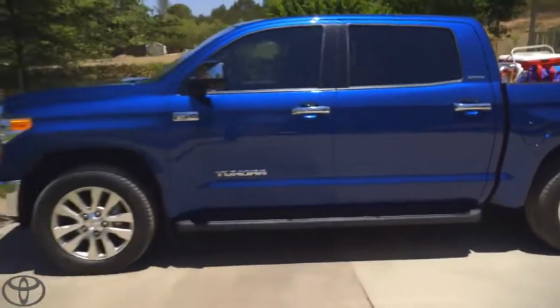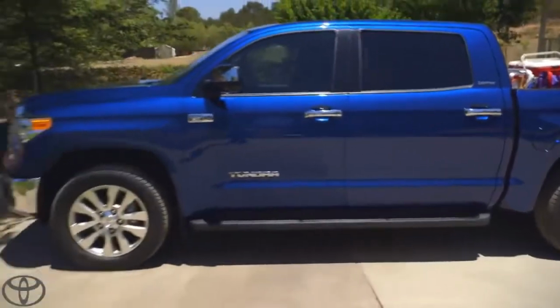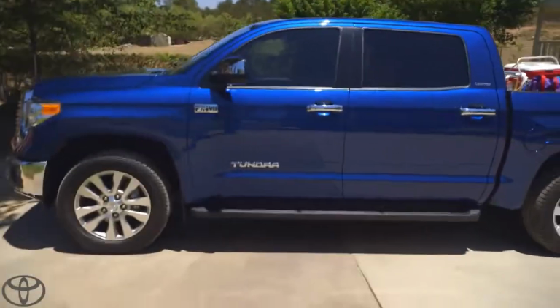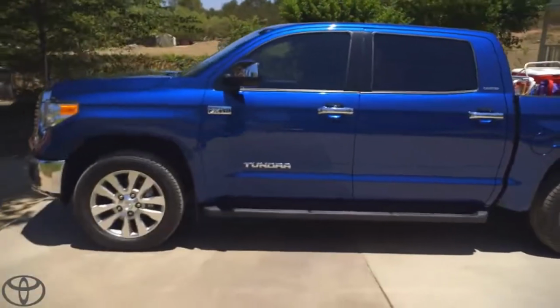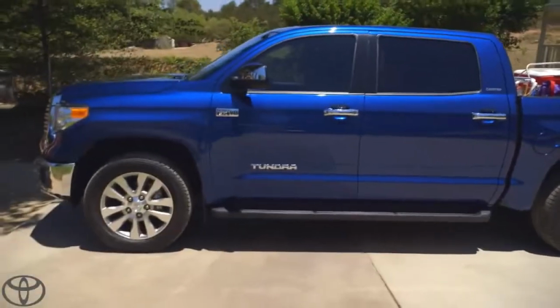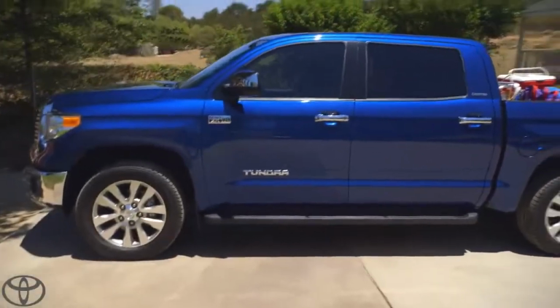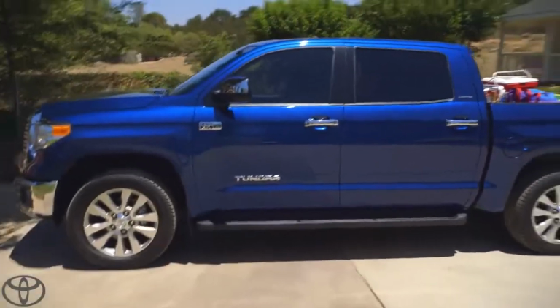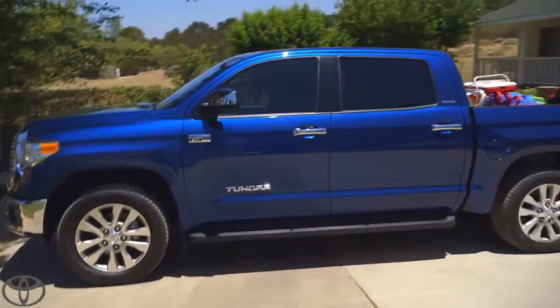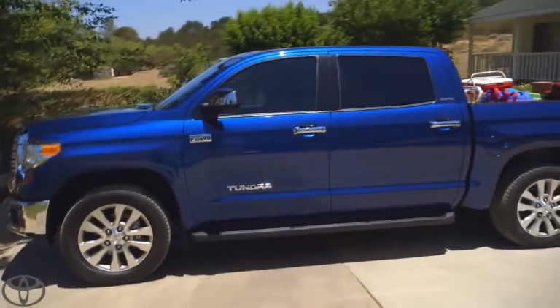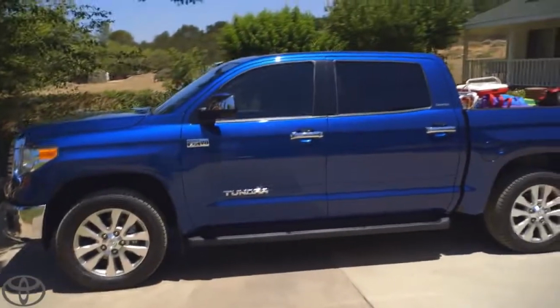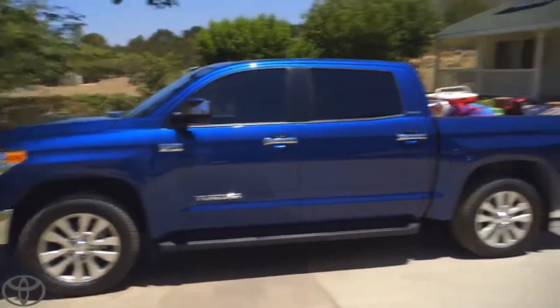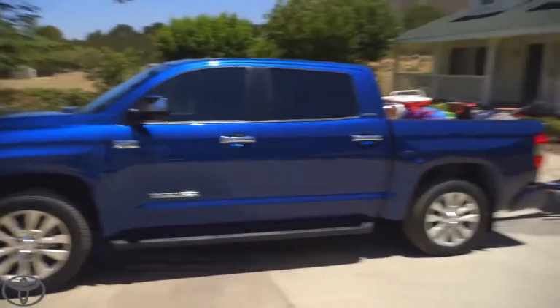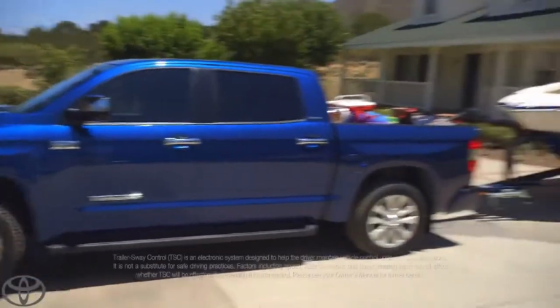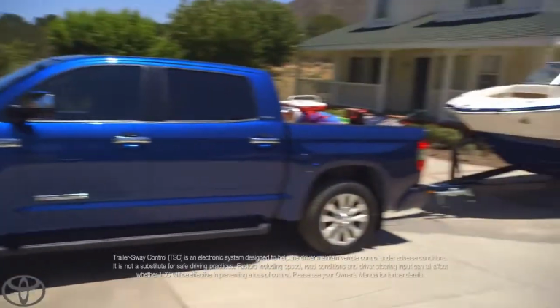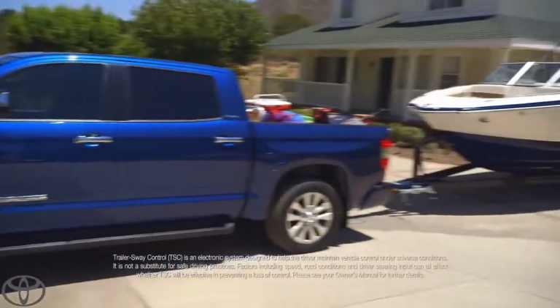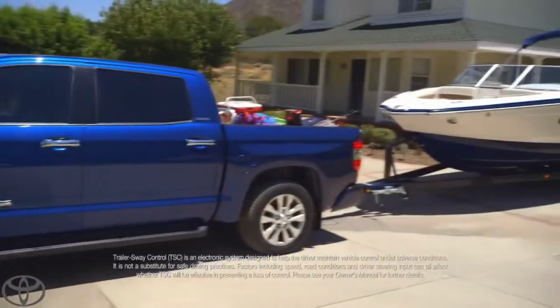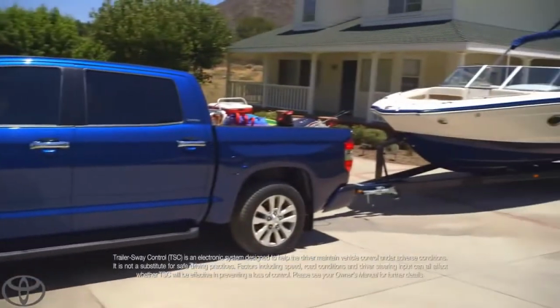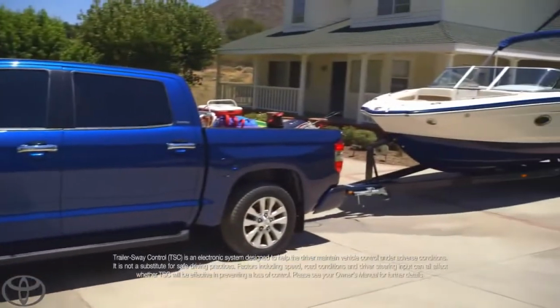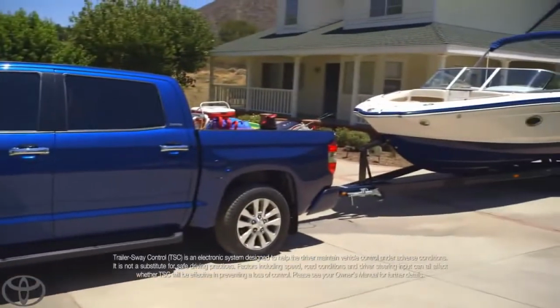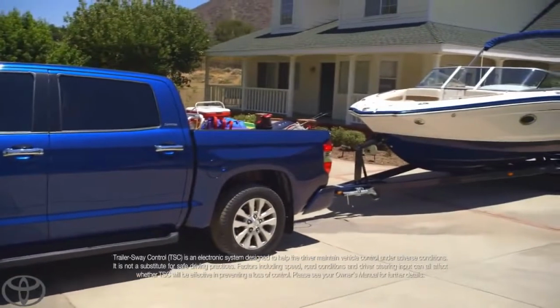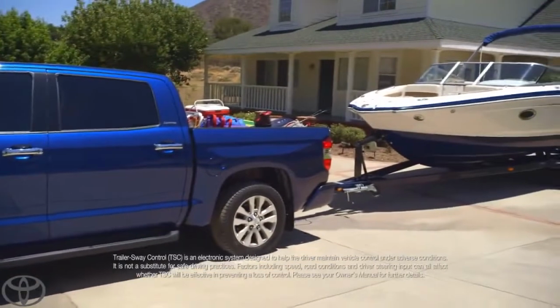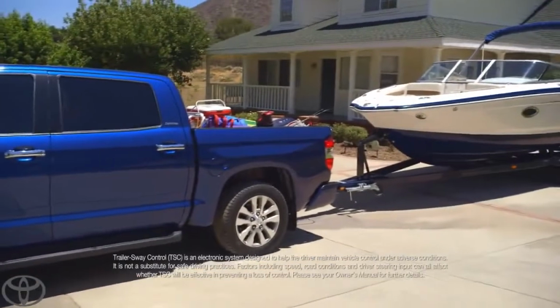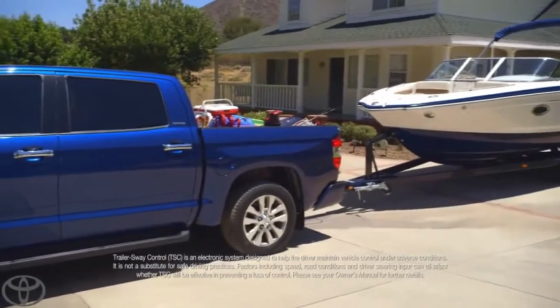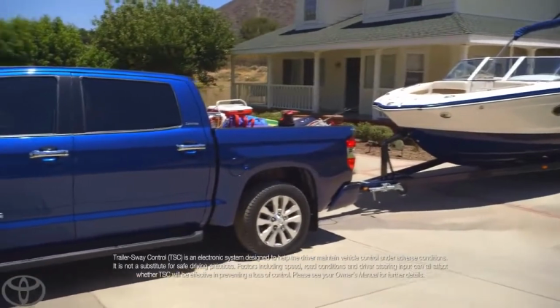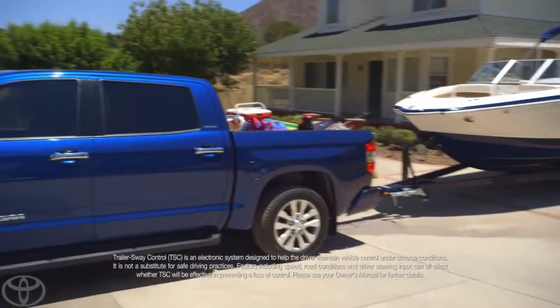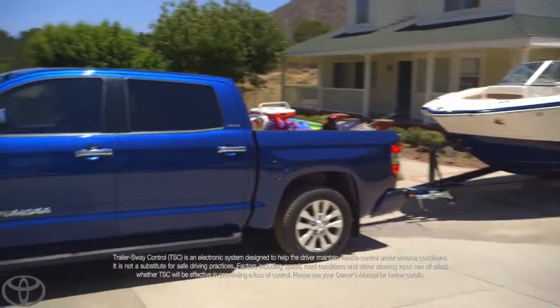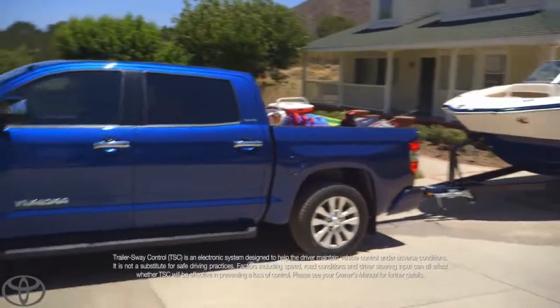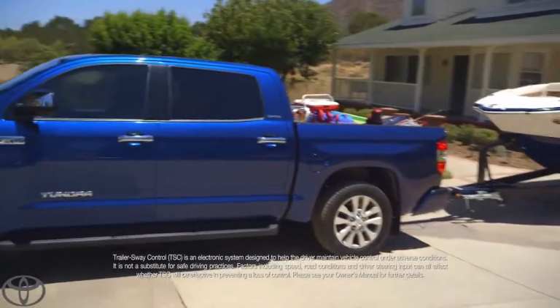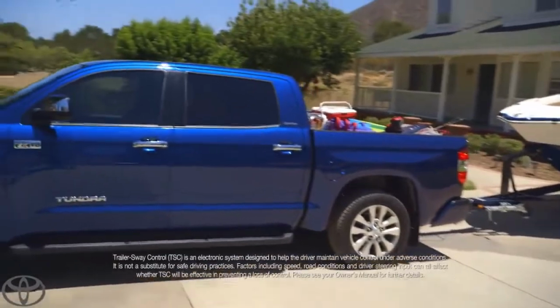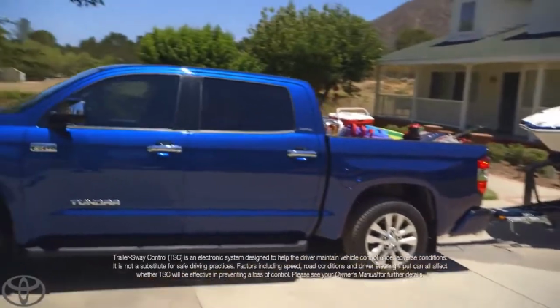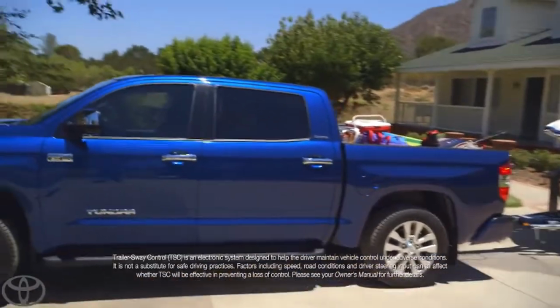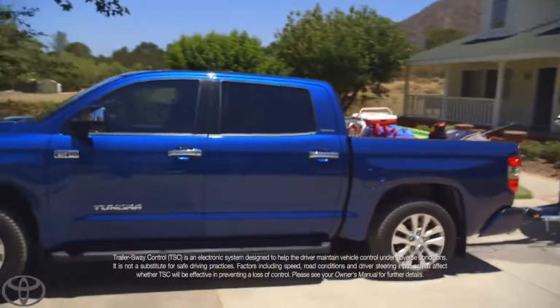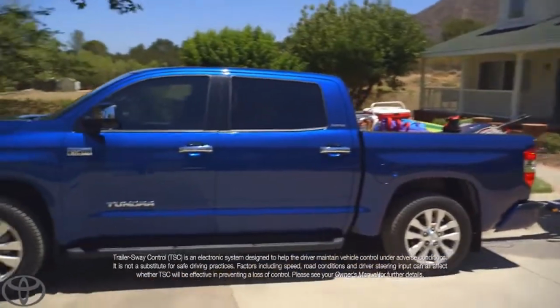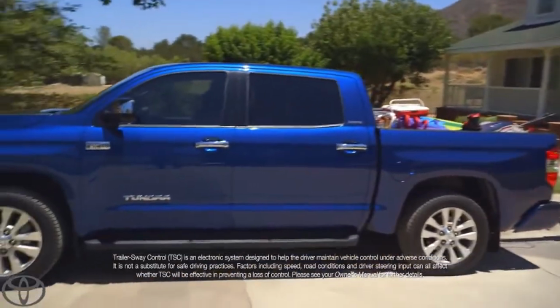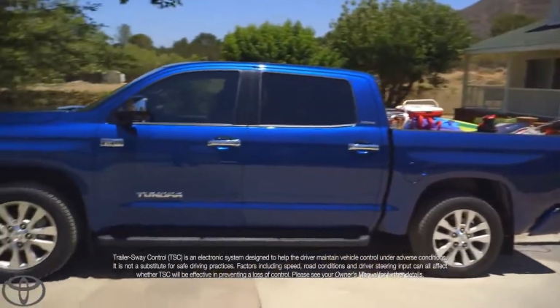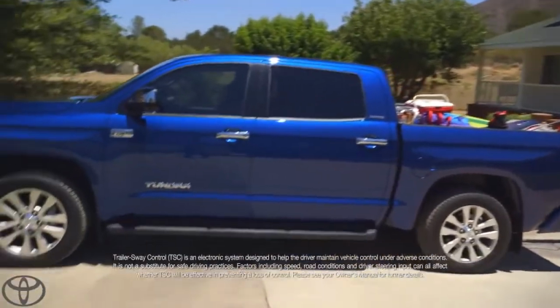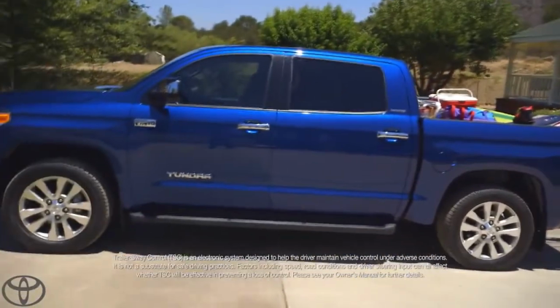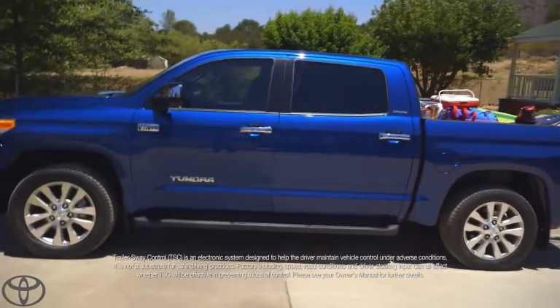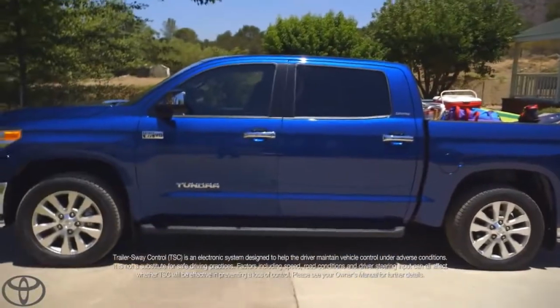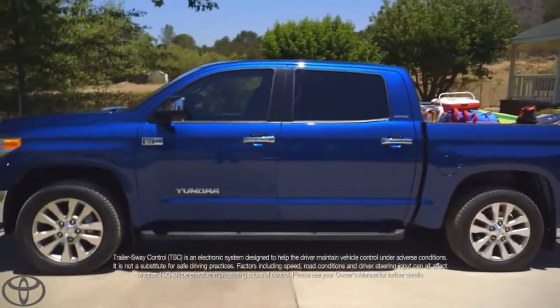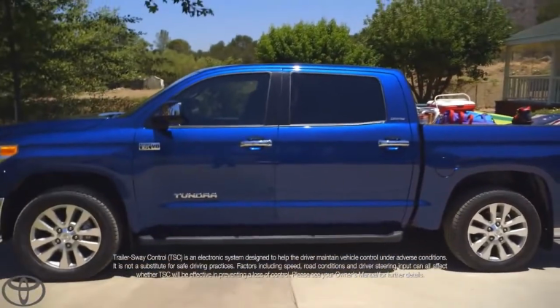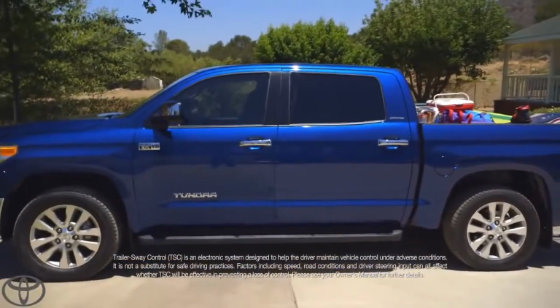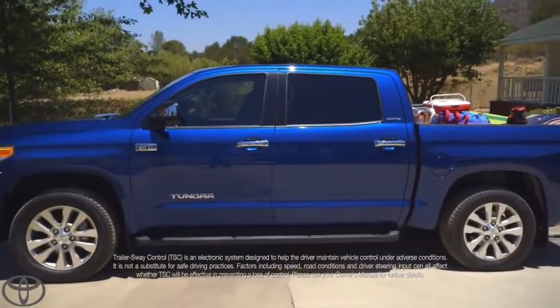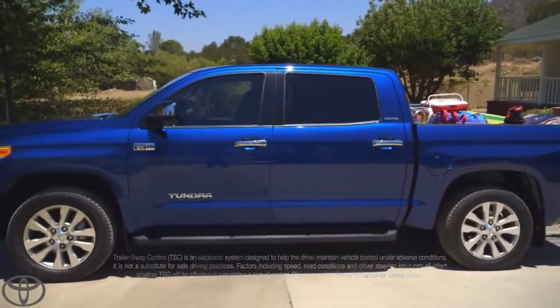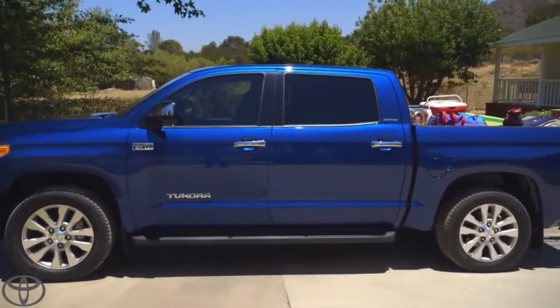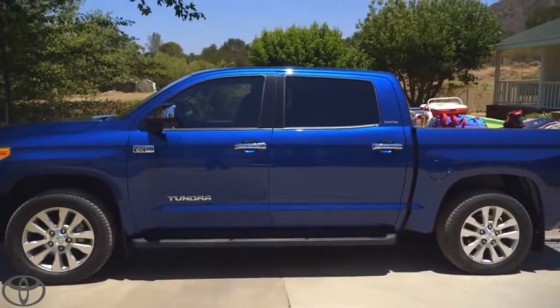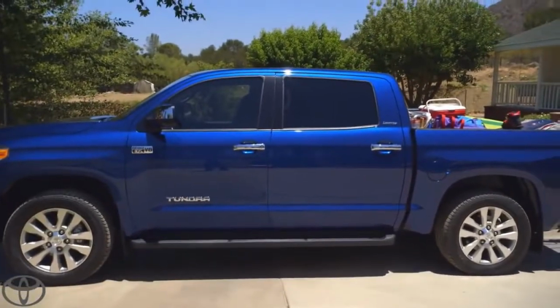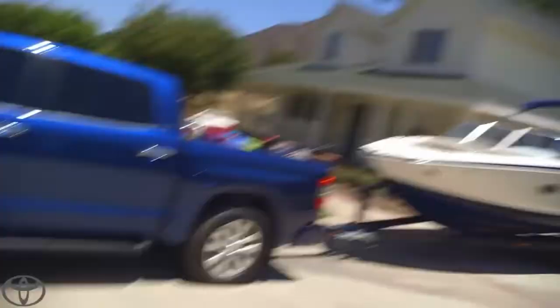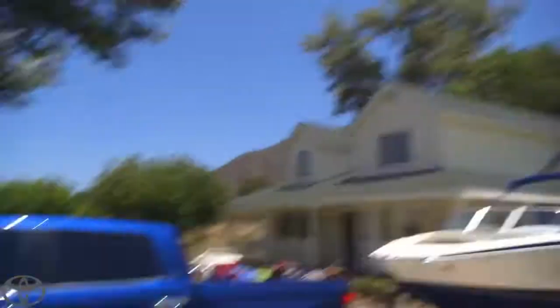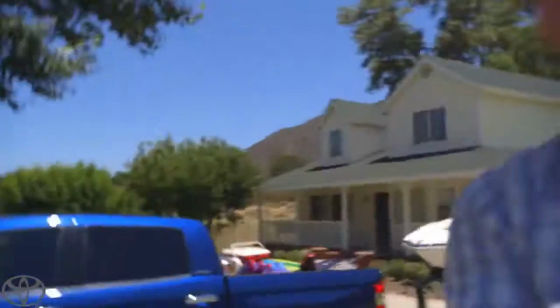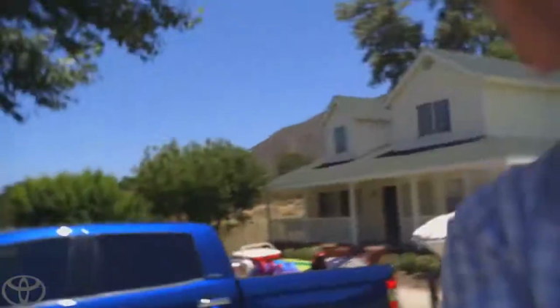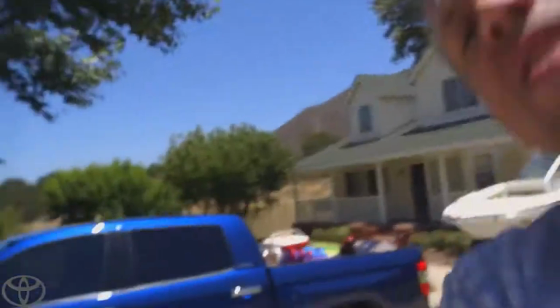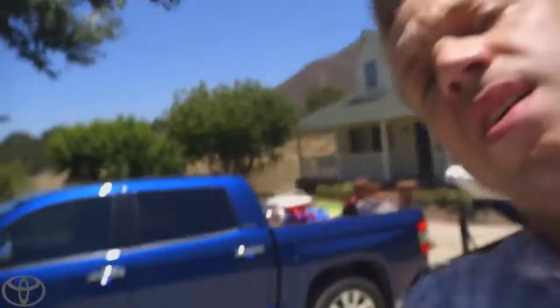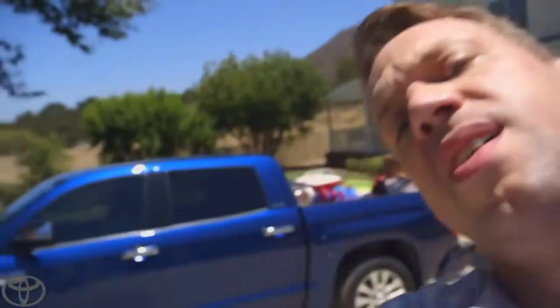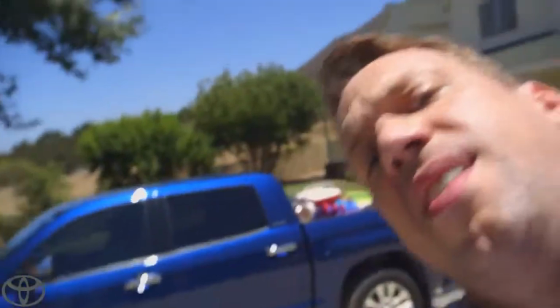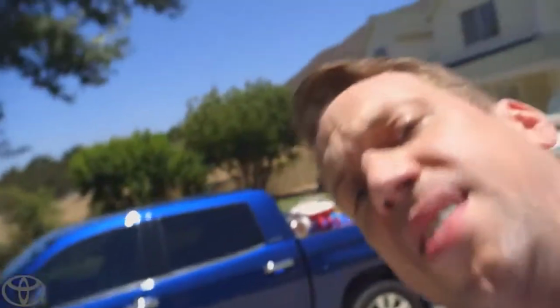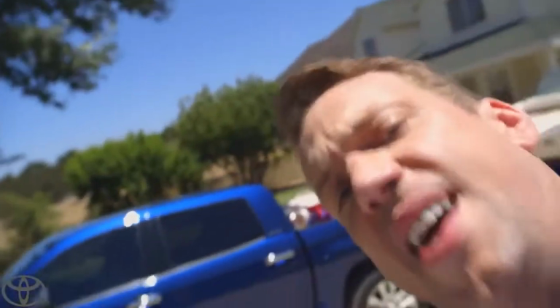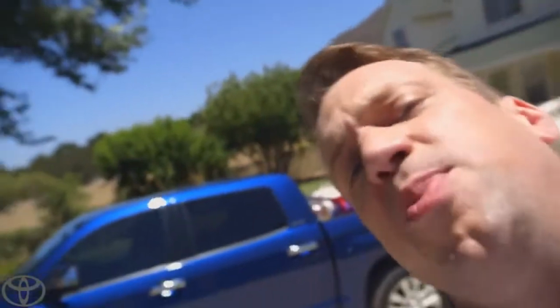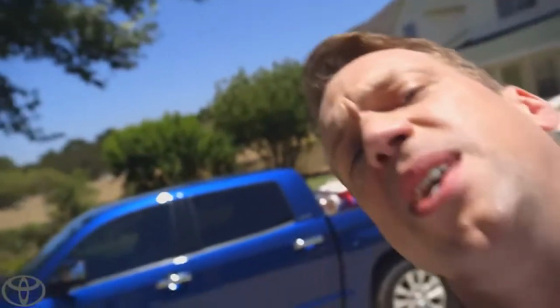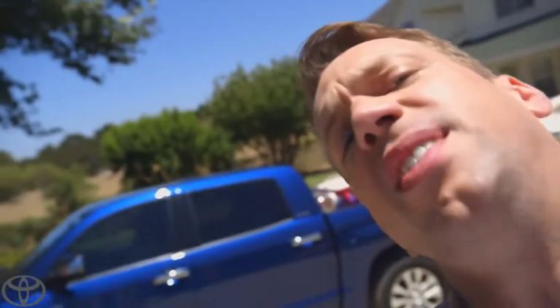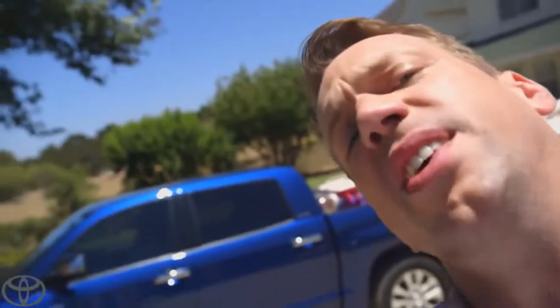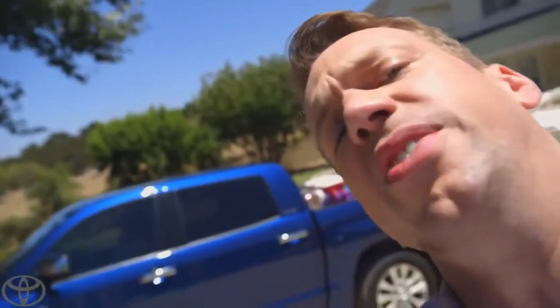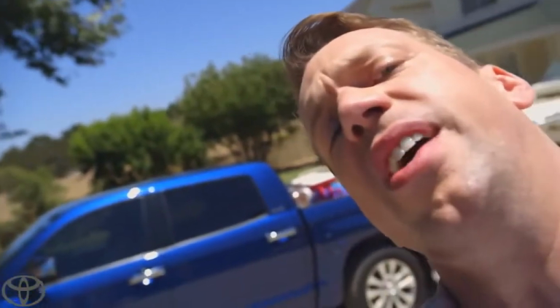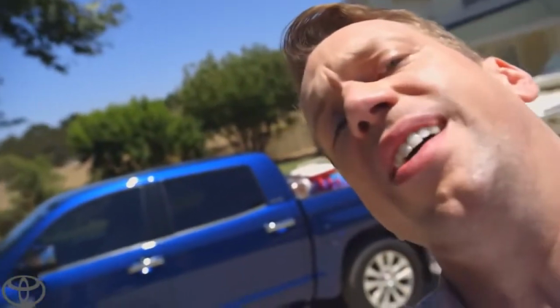Massive front brakes. Trailer sway control — you put those two together. That's my Tundra.